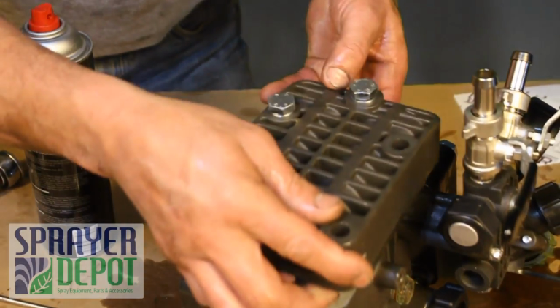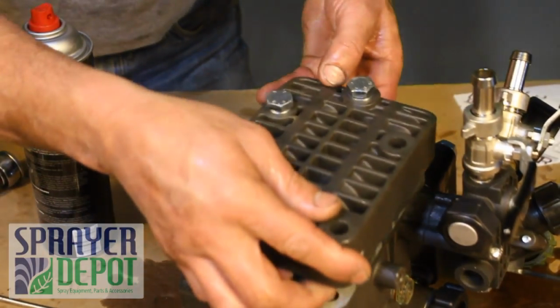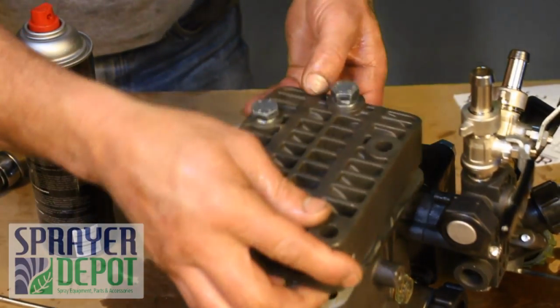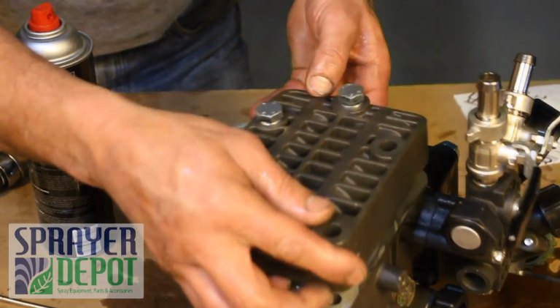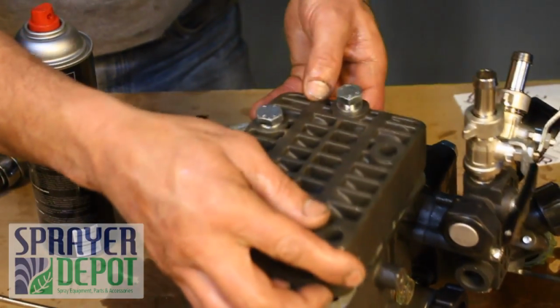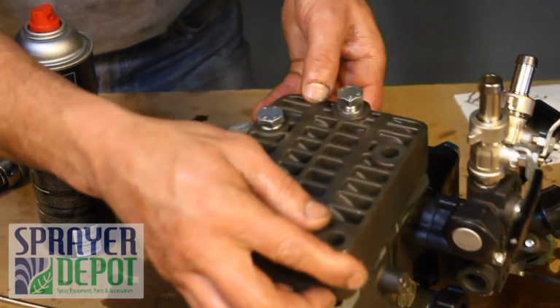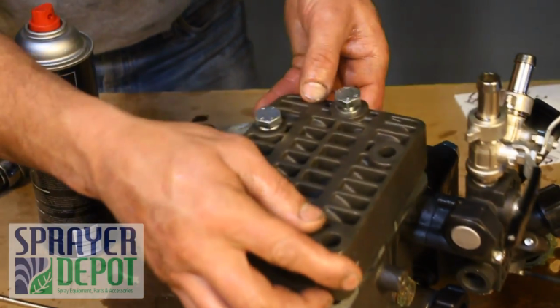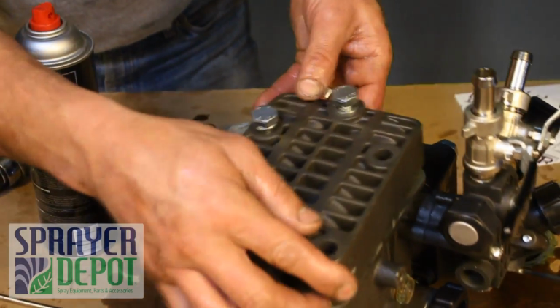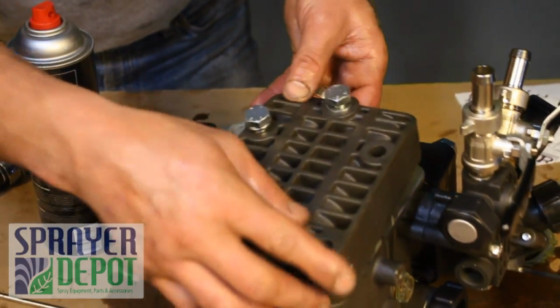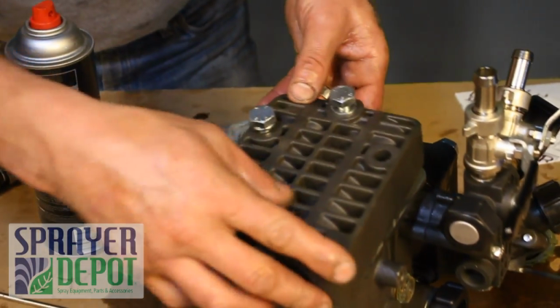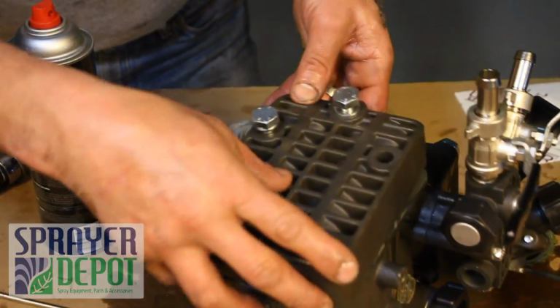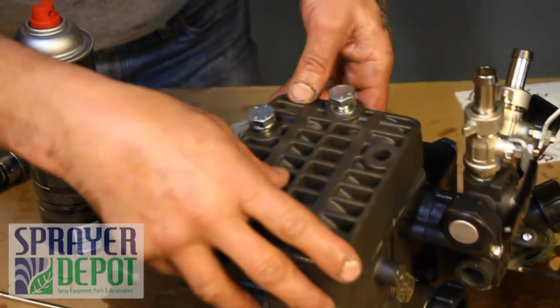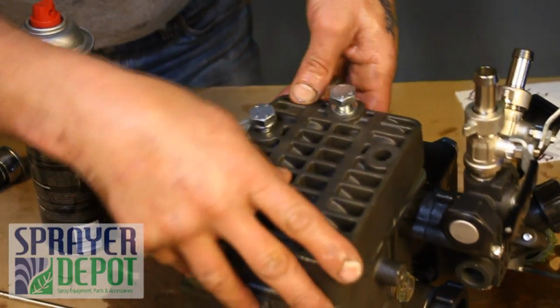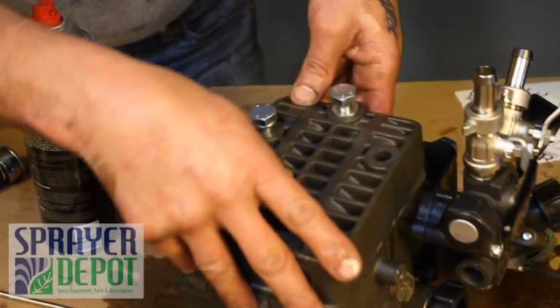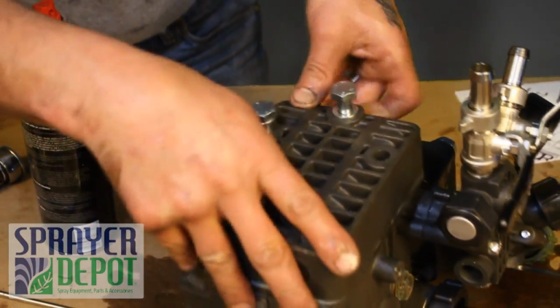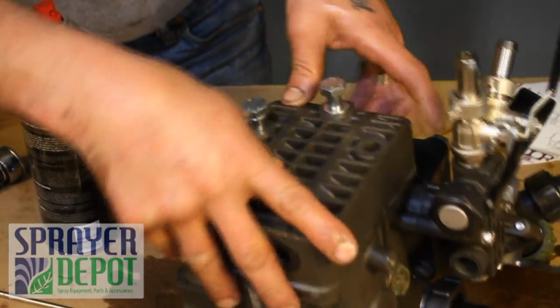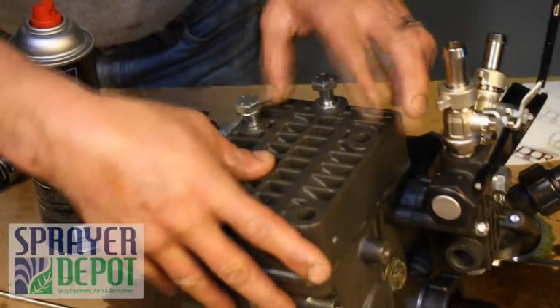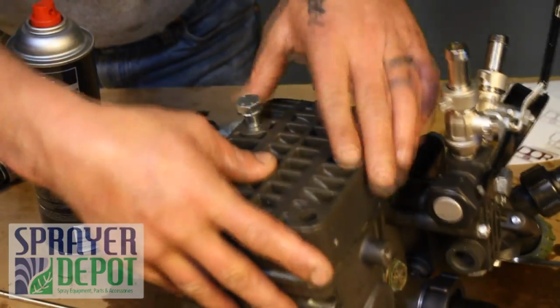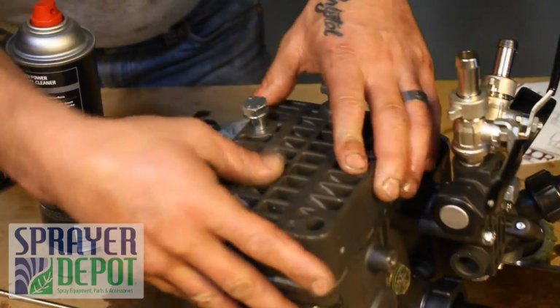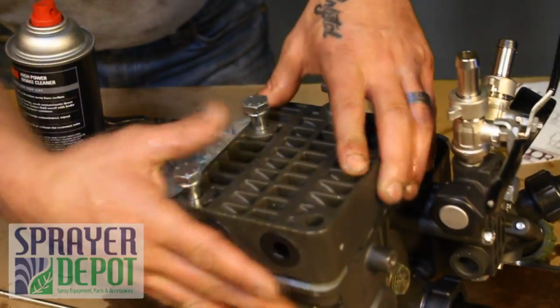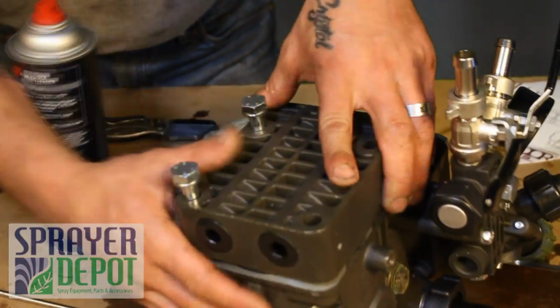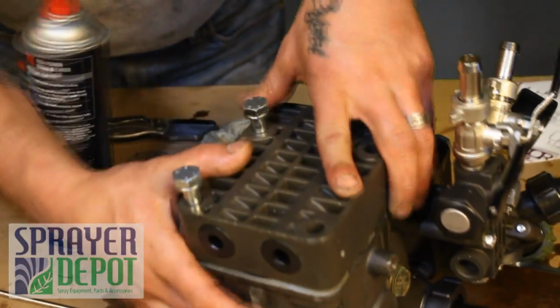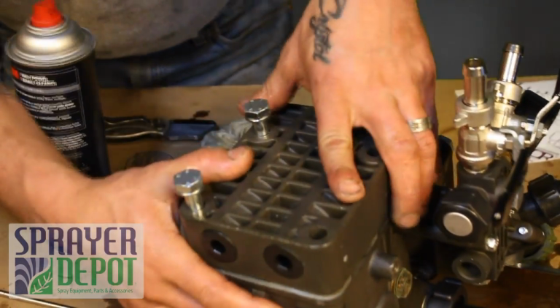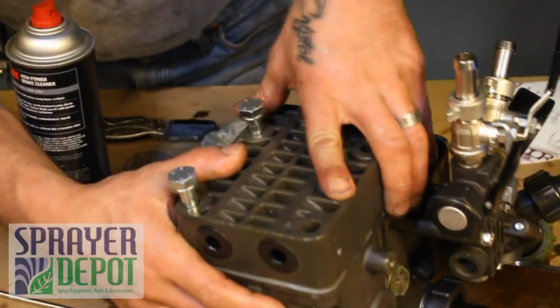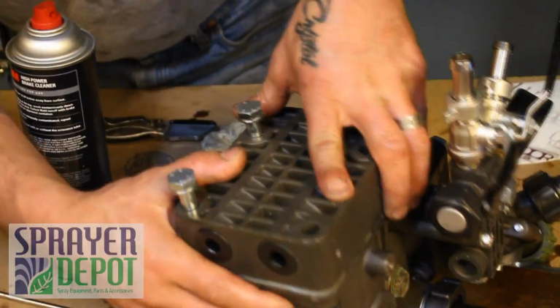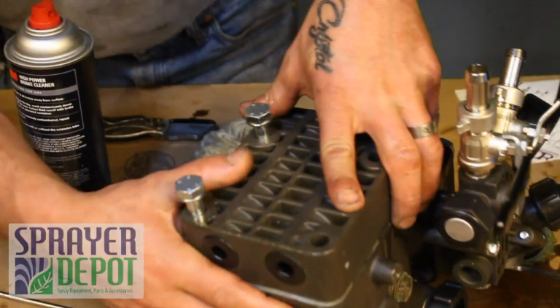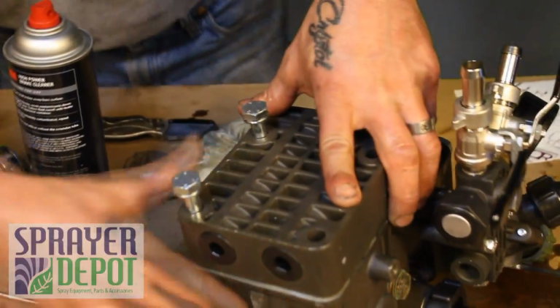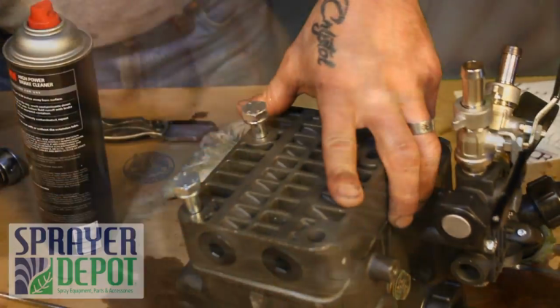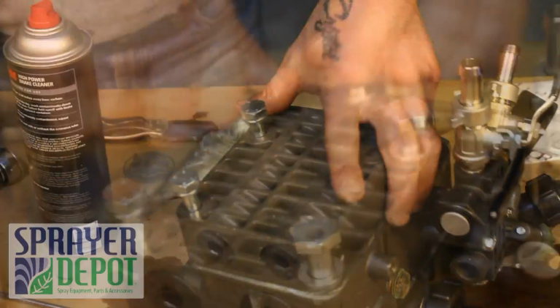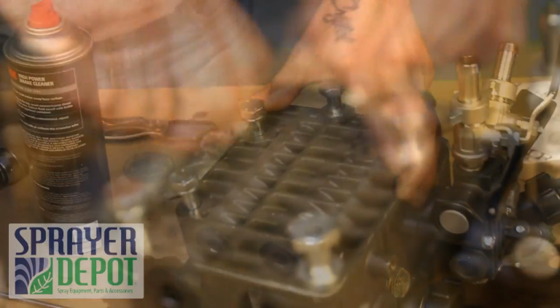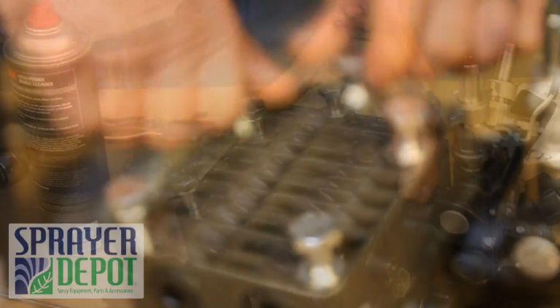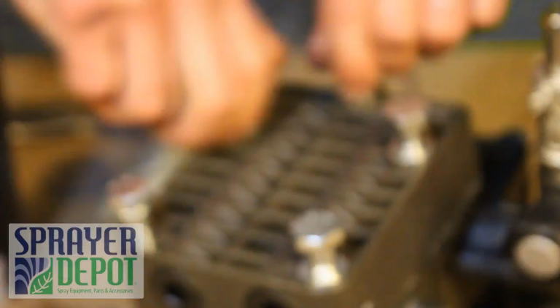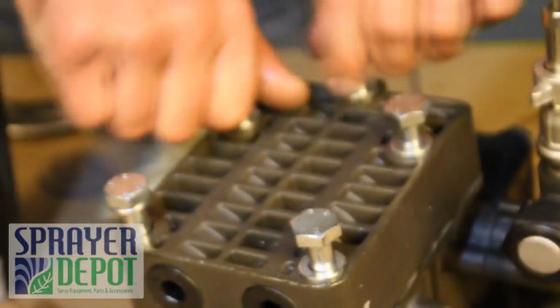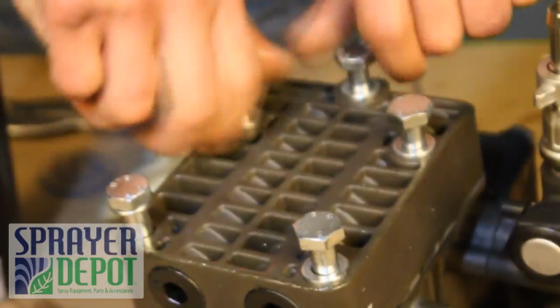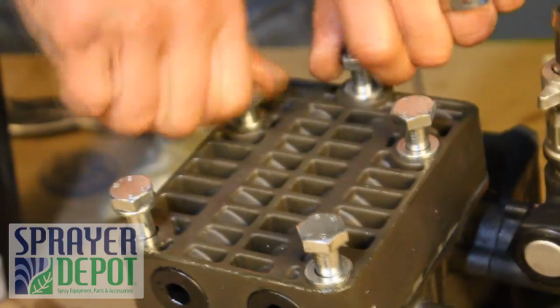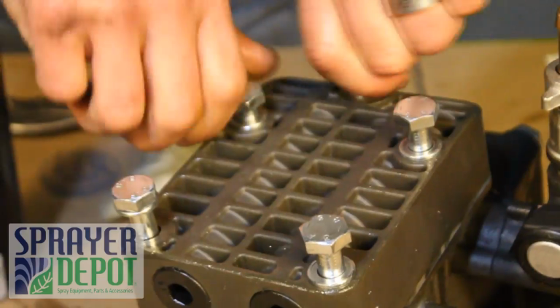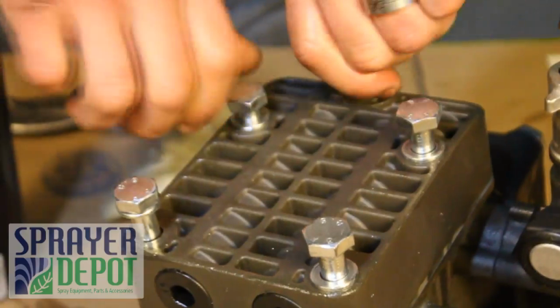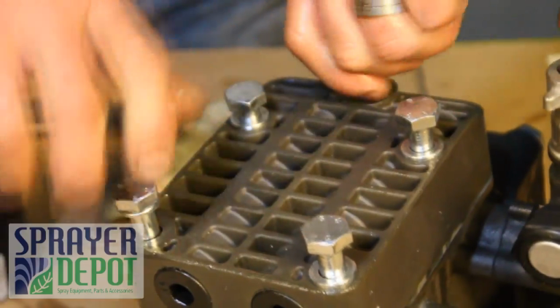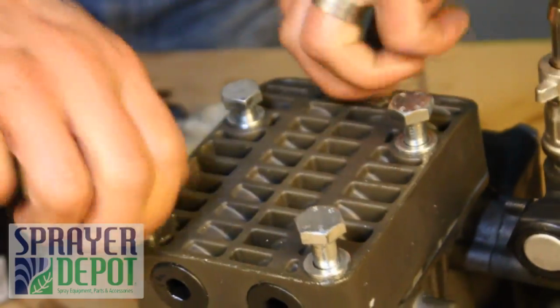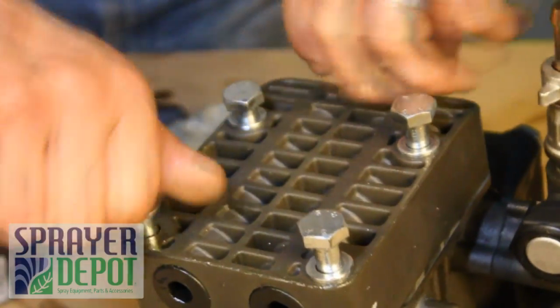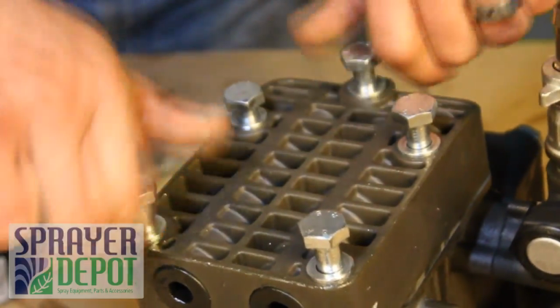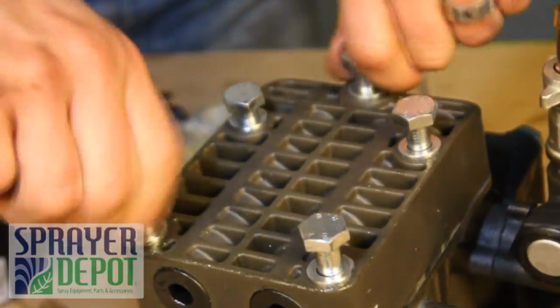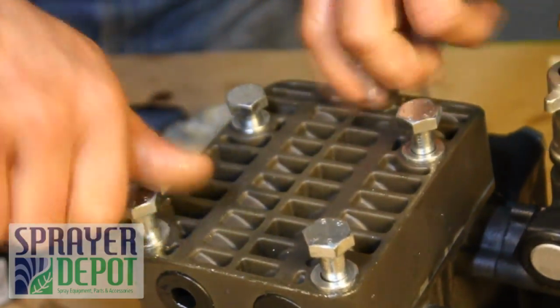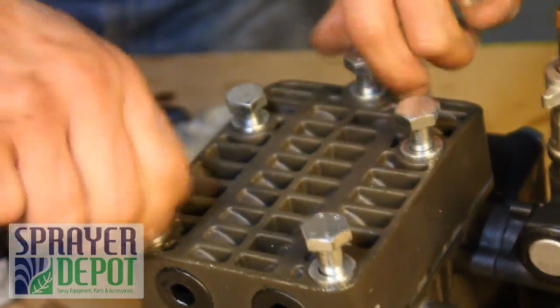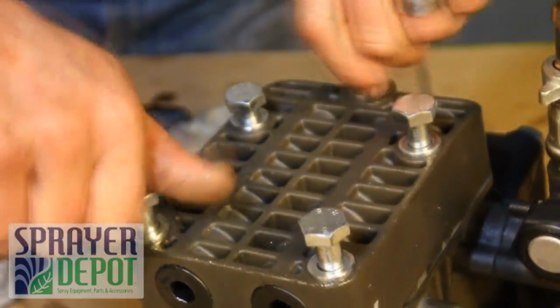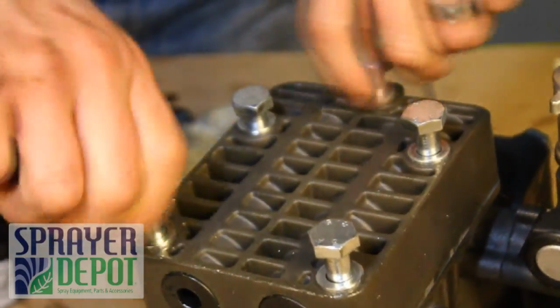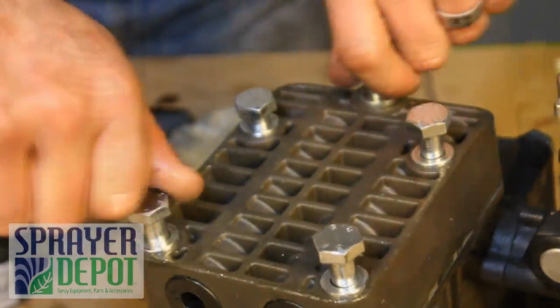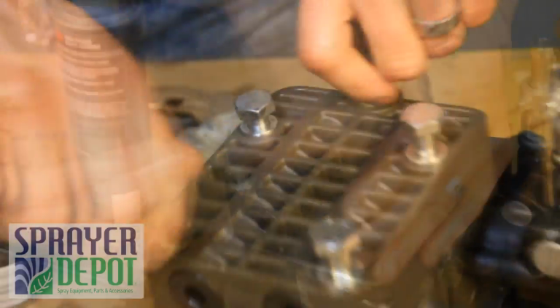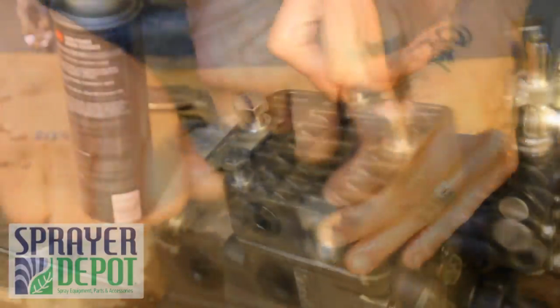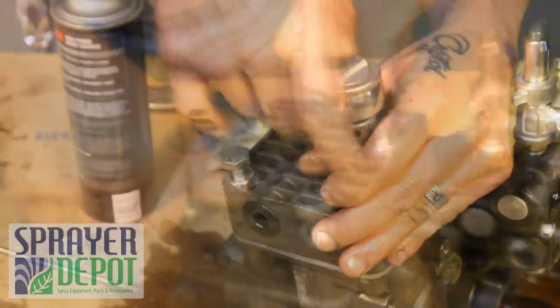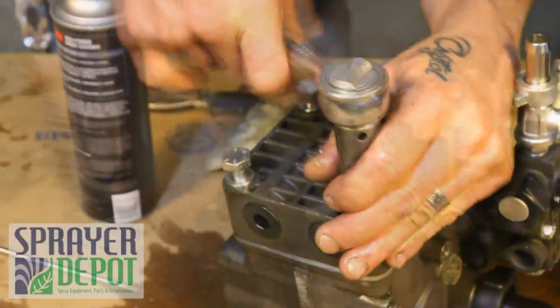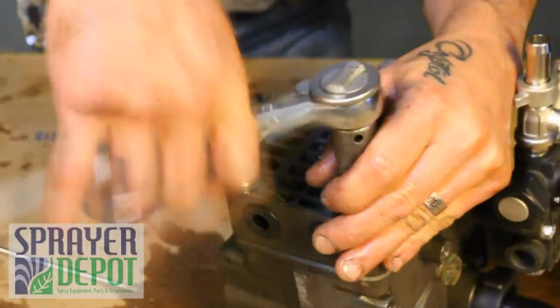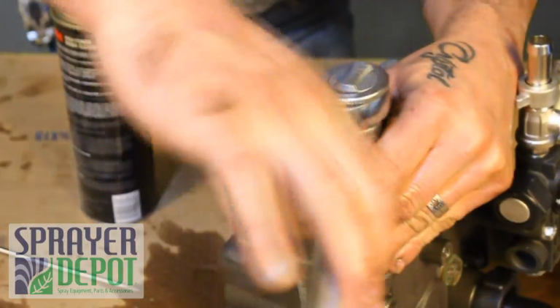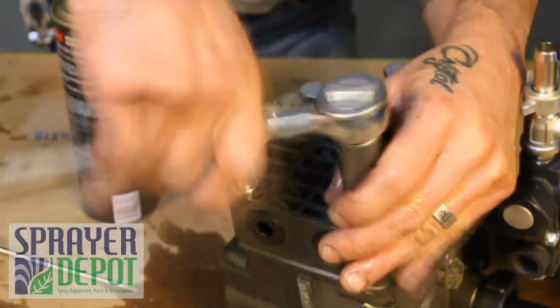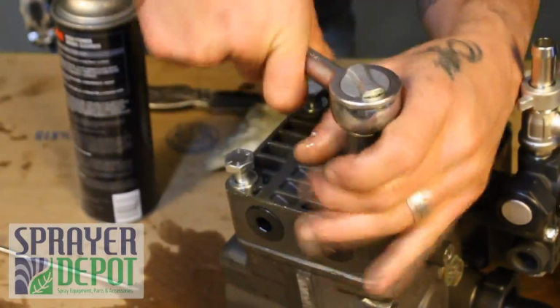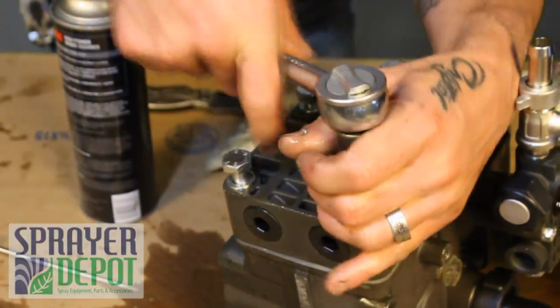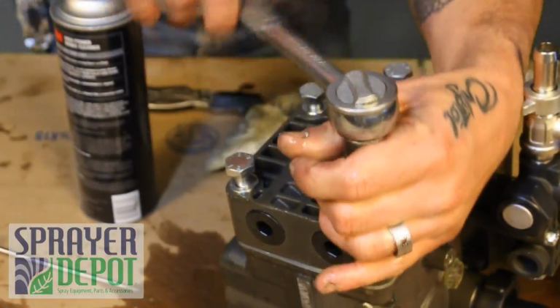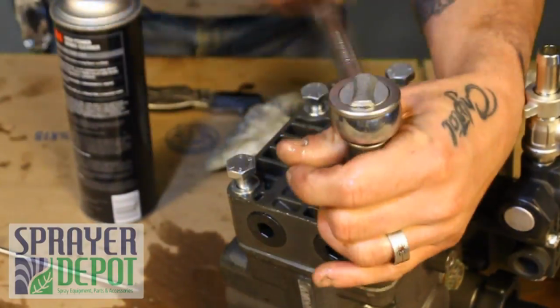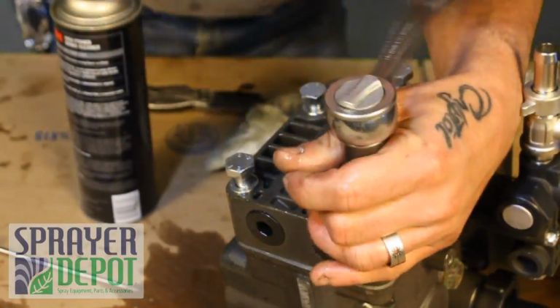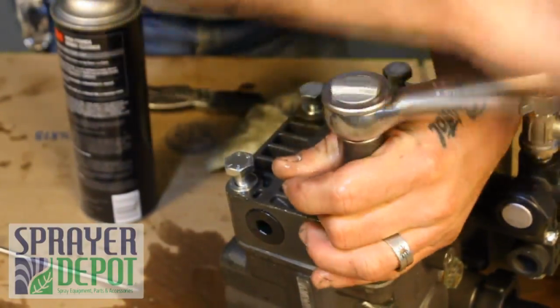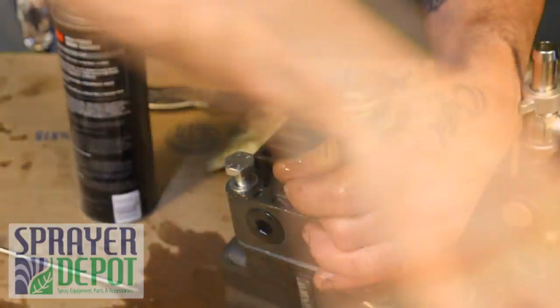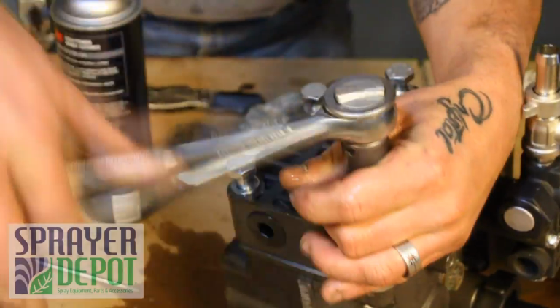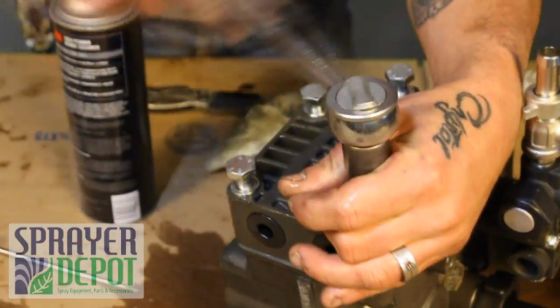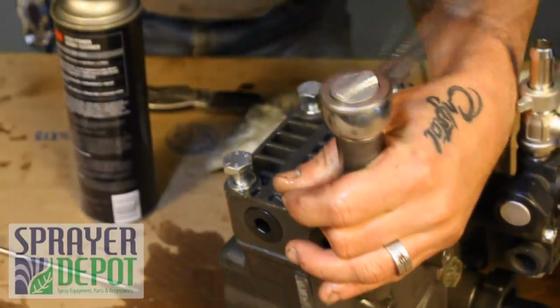Replace the head assembly. Tighten the assembly, skipping bolts in a clockwise pattern to tighten evenly.